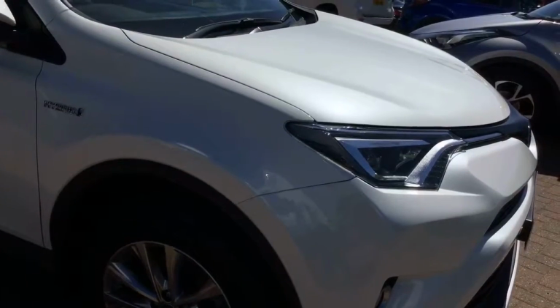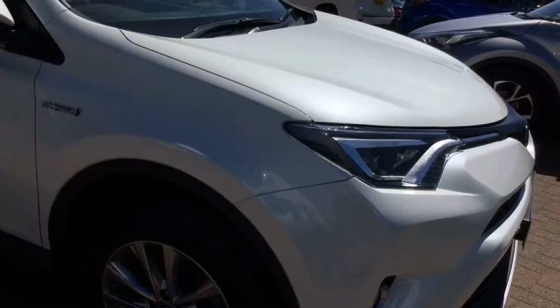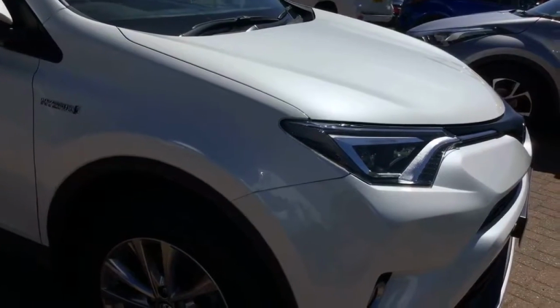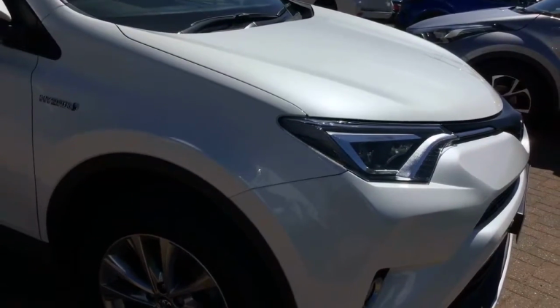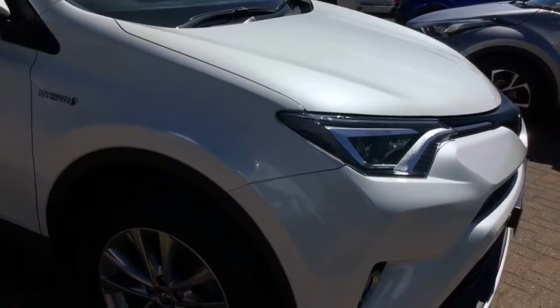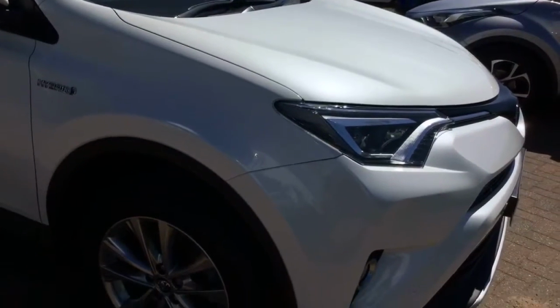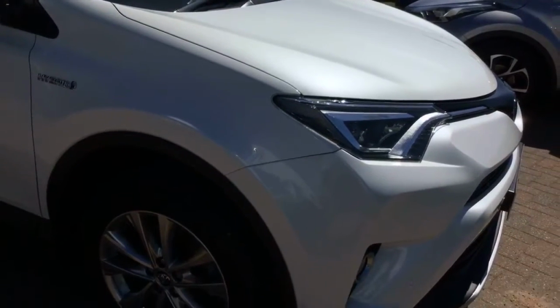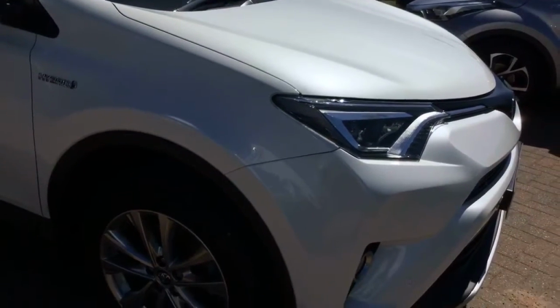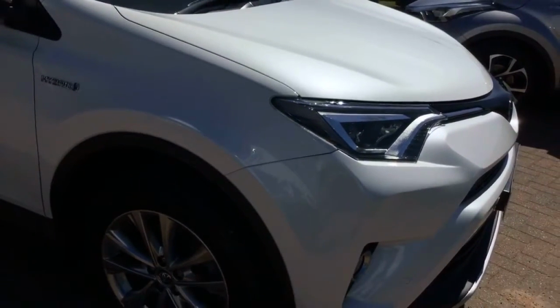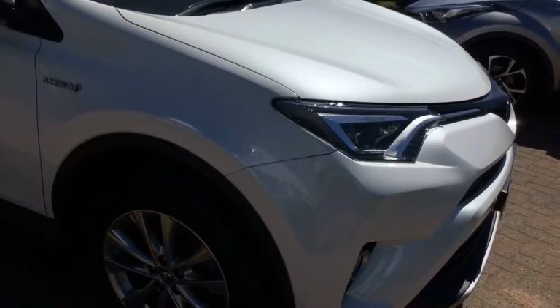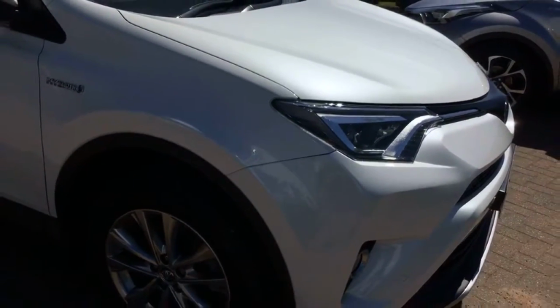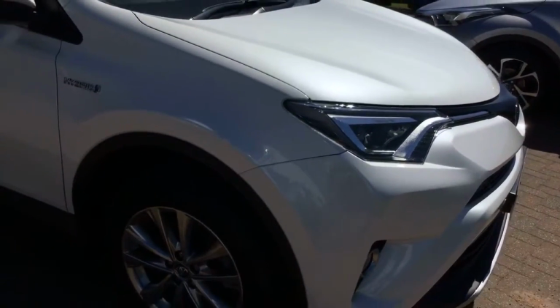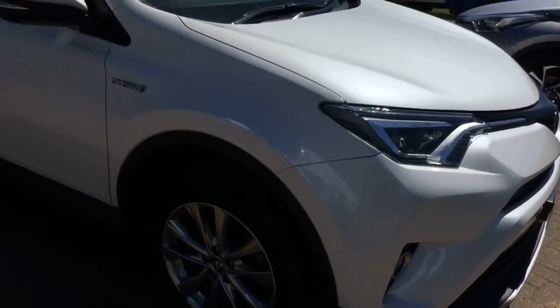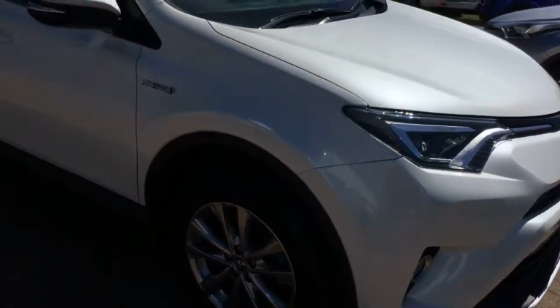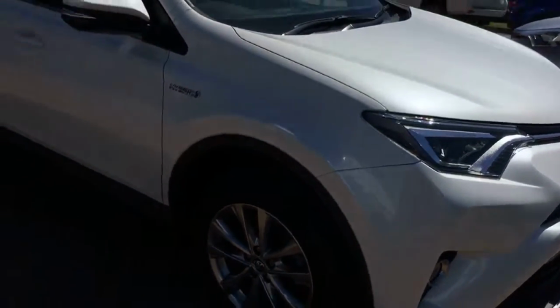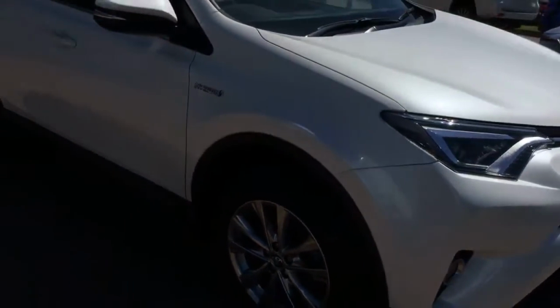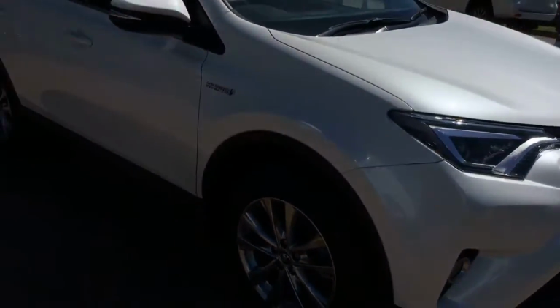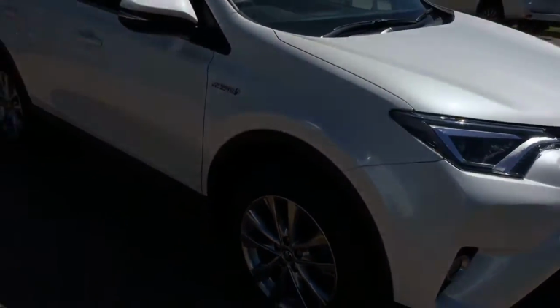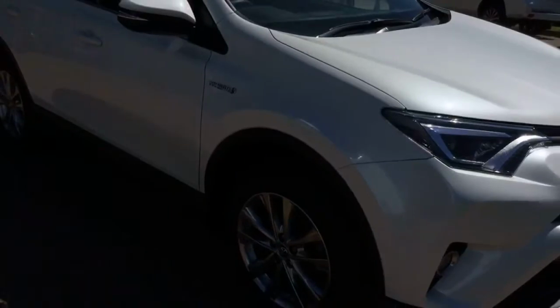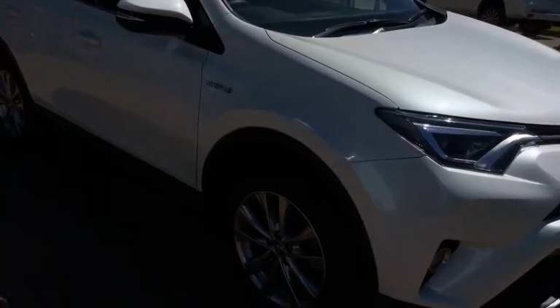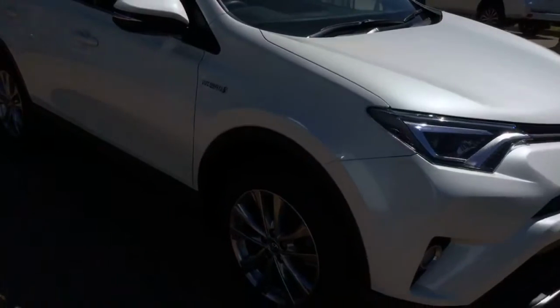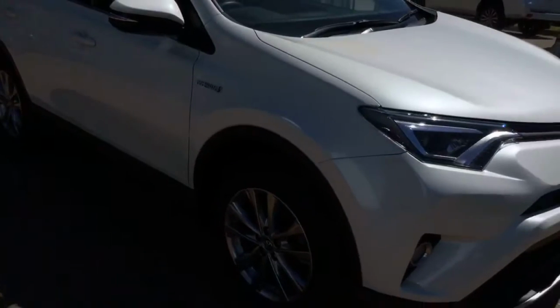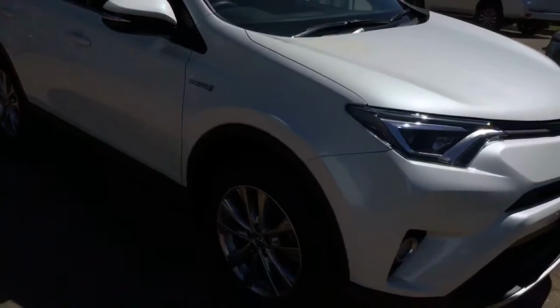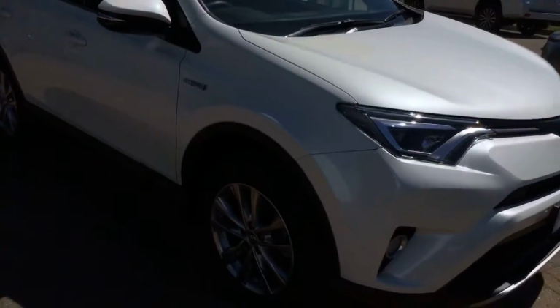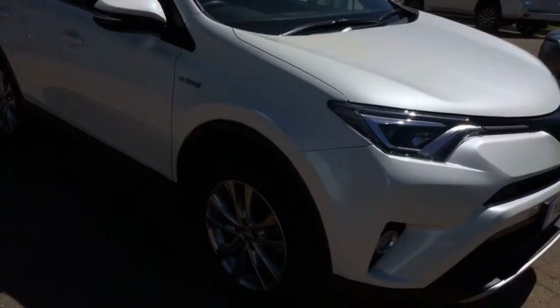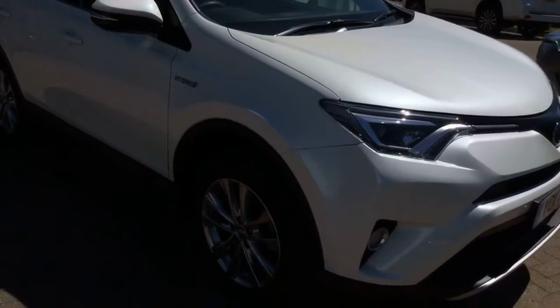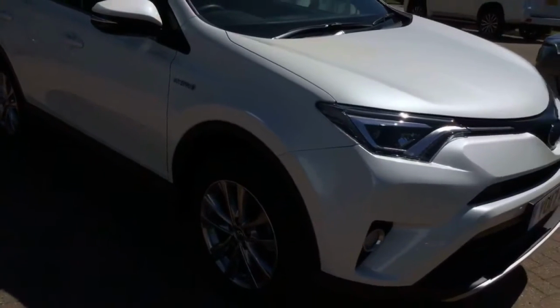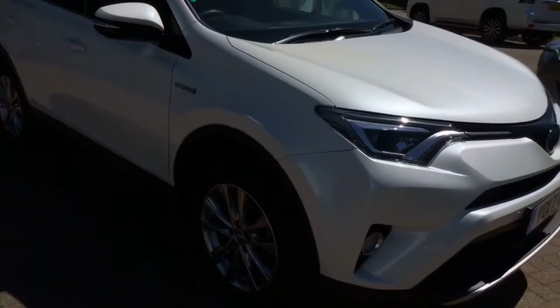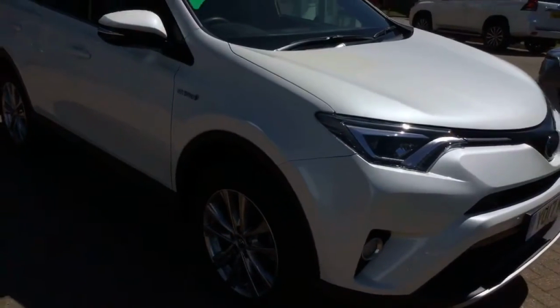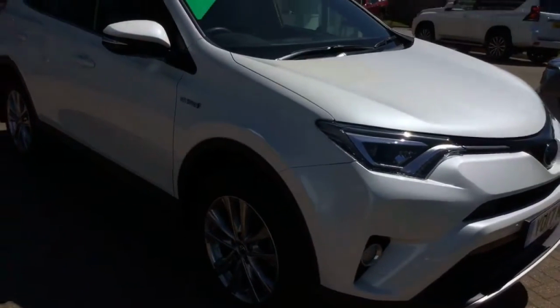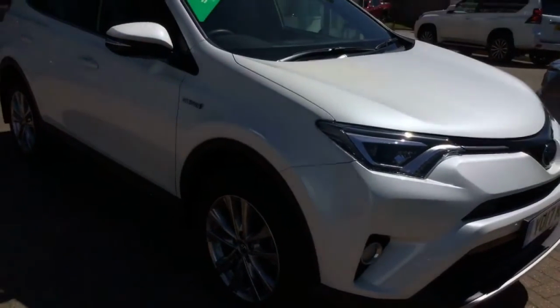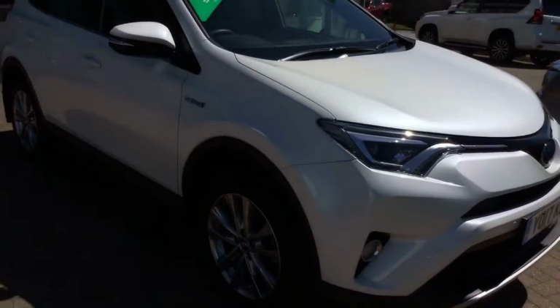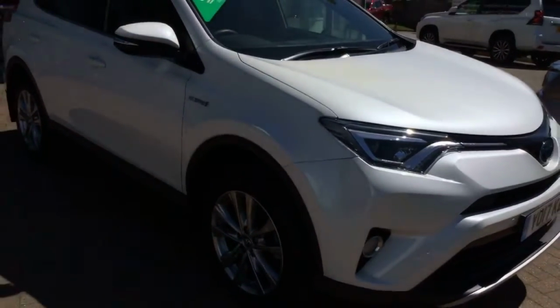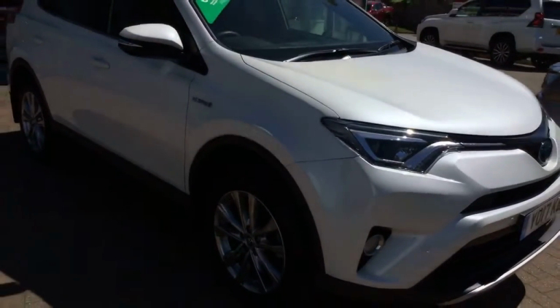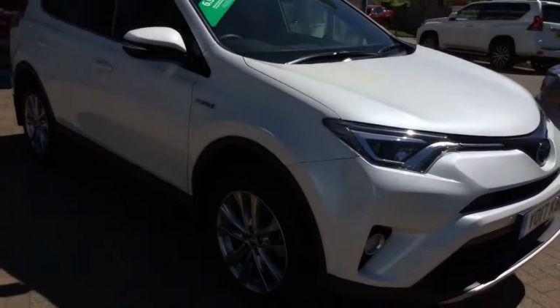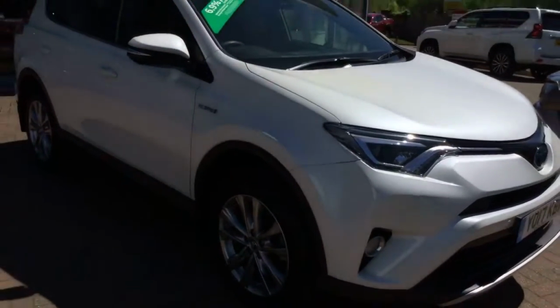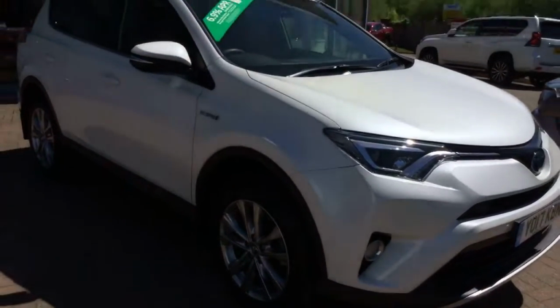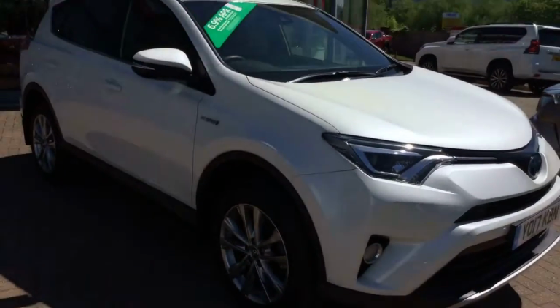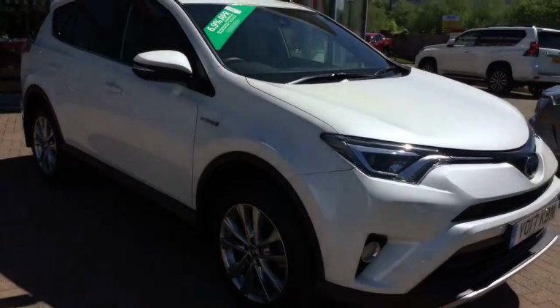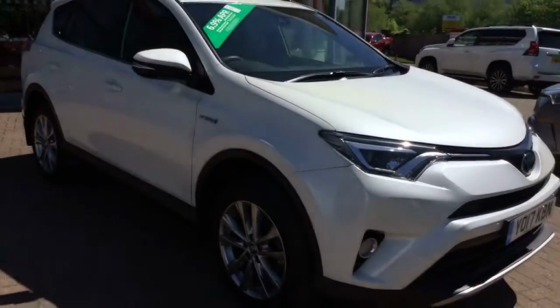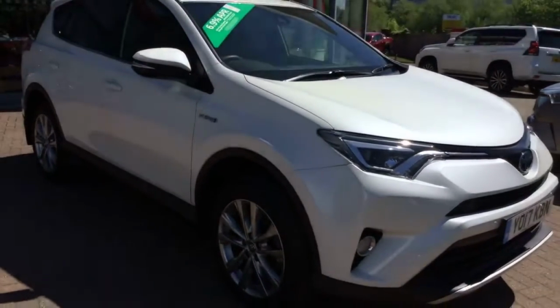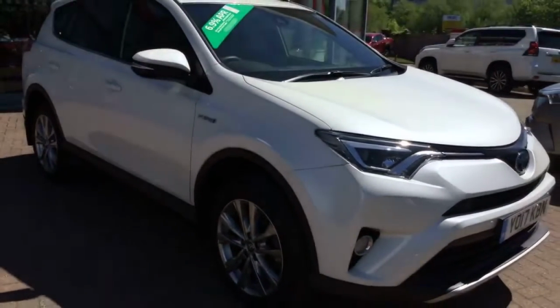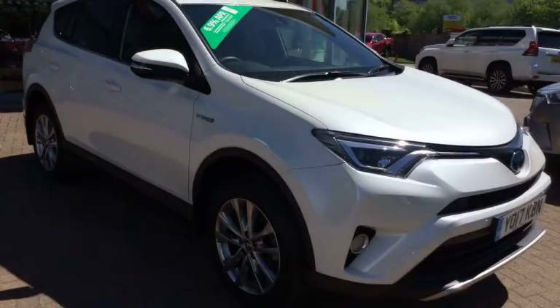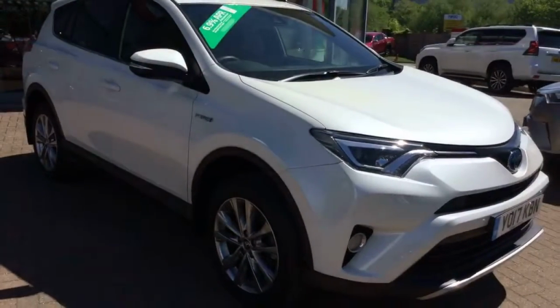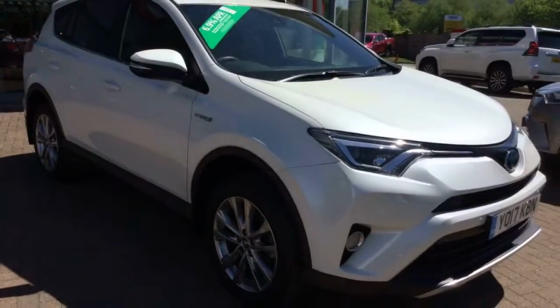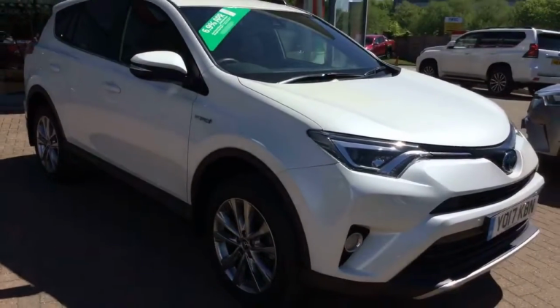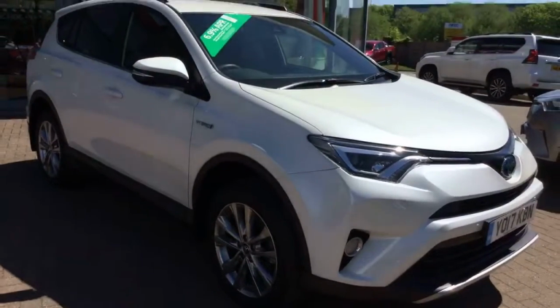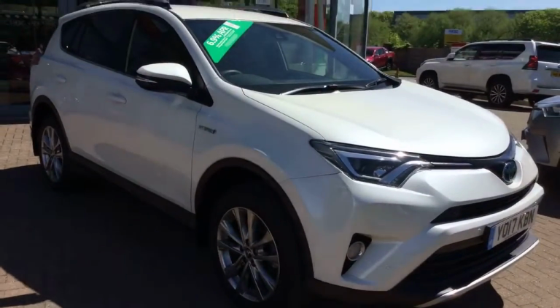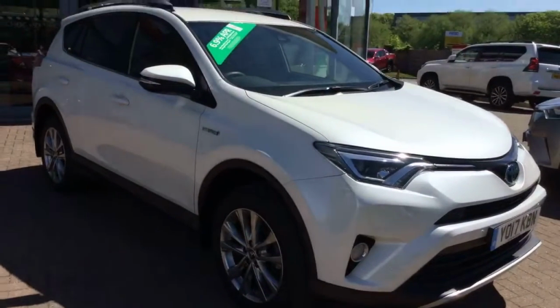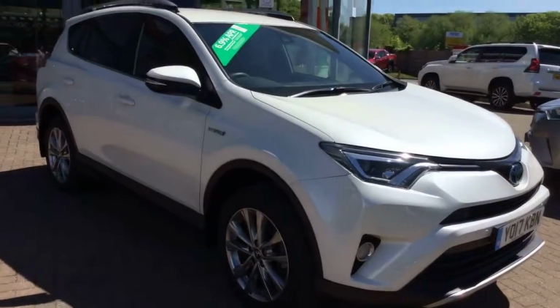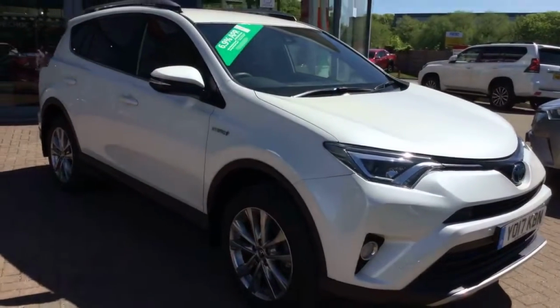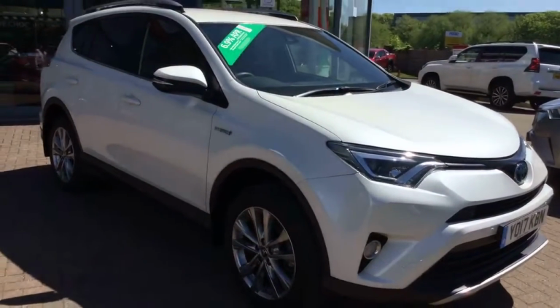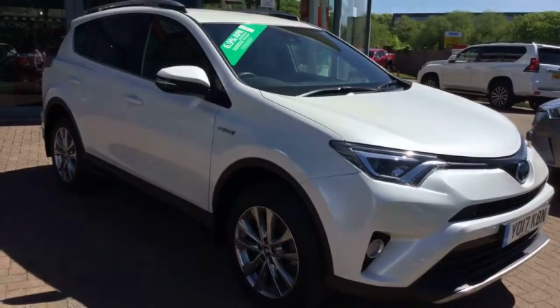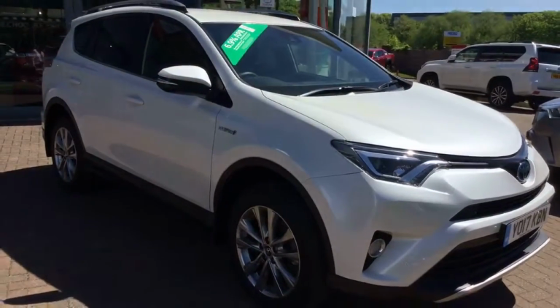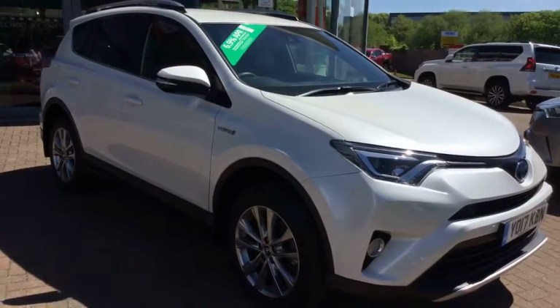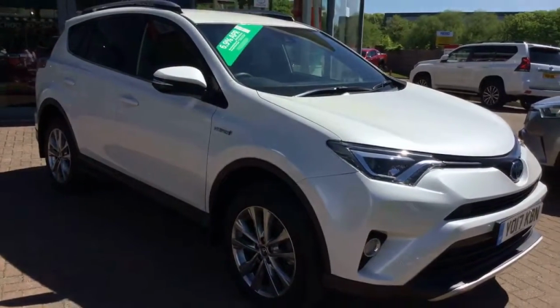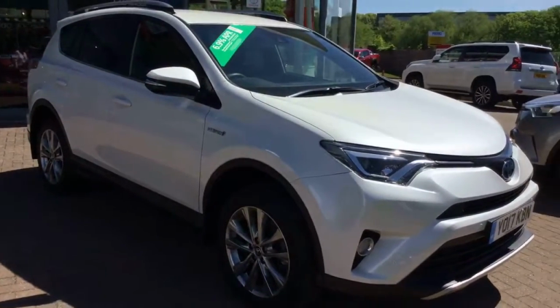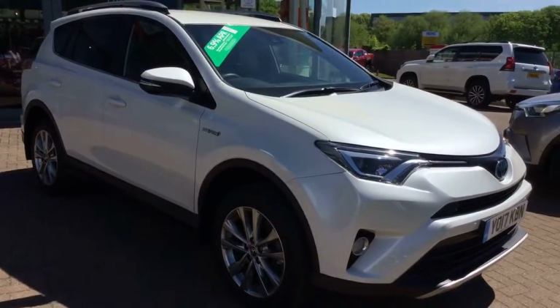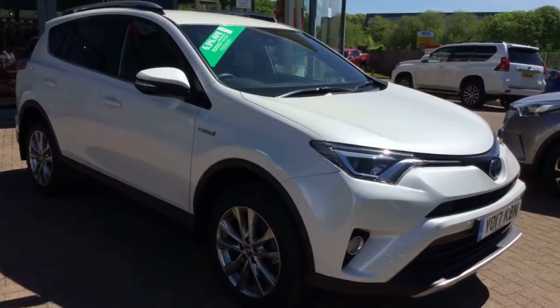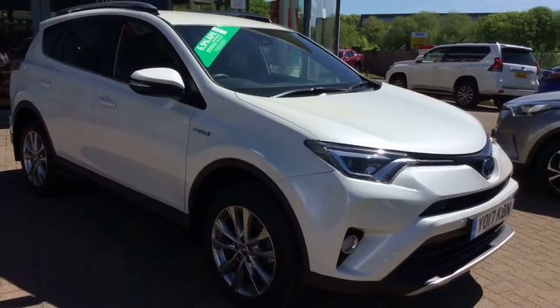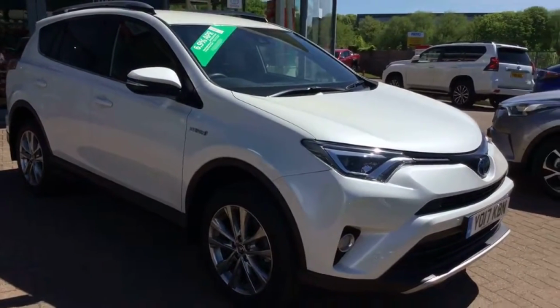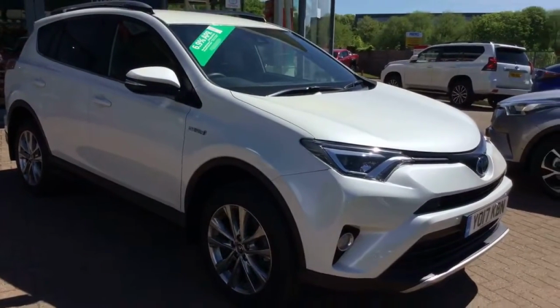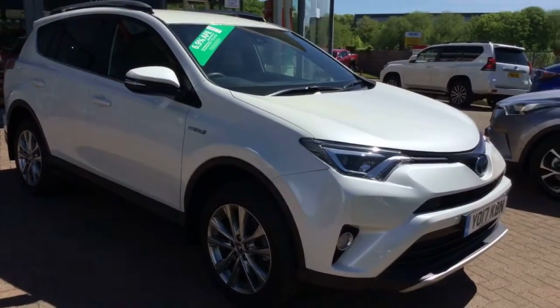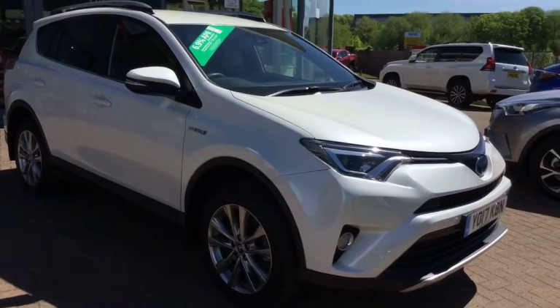For more information about this RAV4 Hybrid XL, or if you want to book a test drive on it, please give us a ring. Thank you.